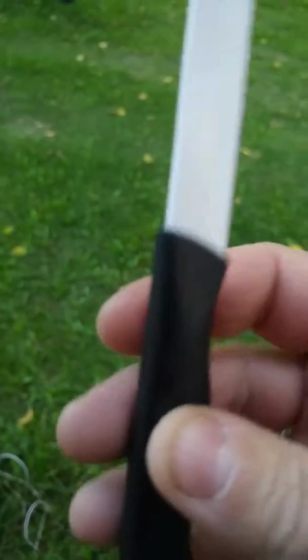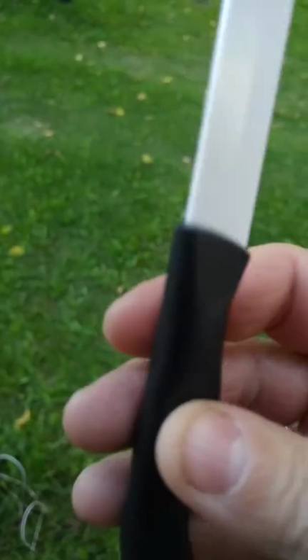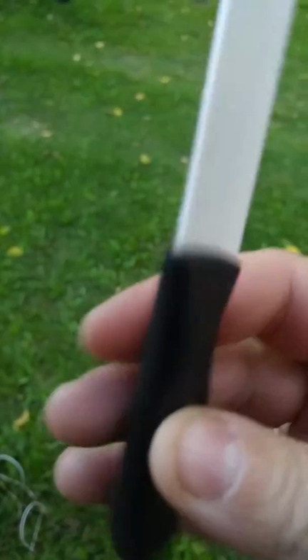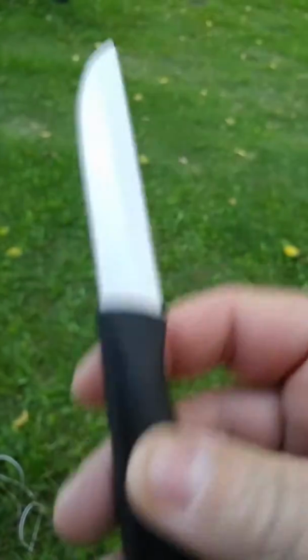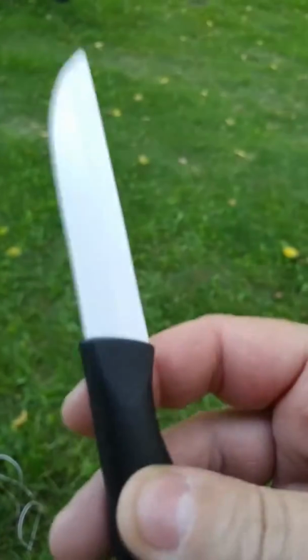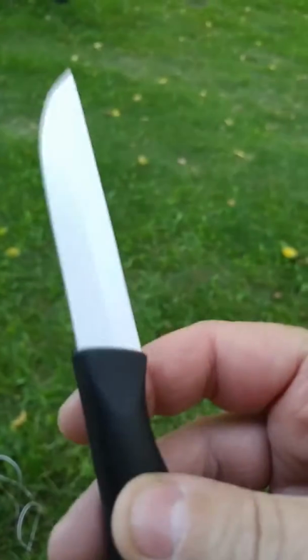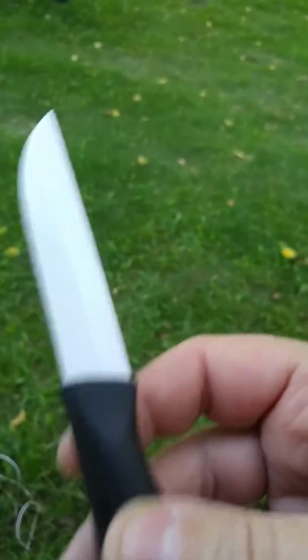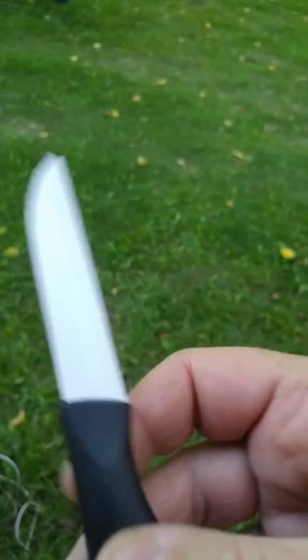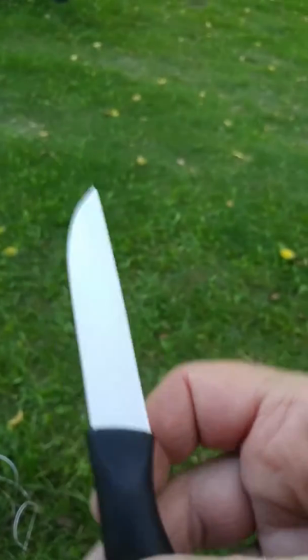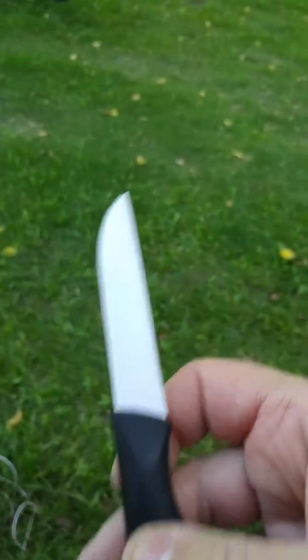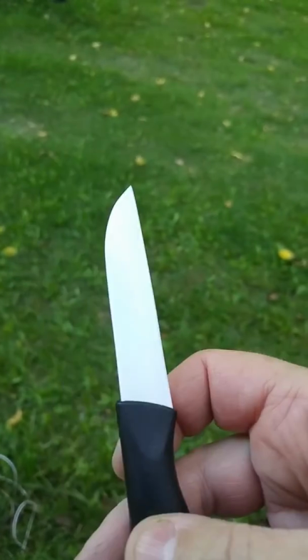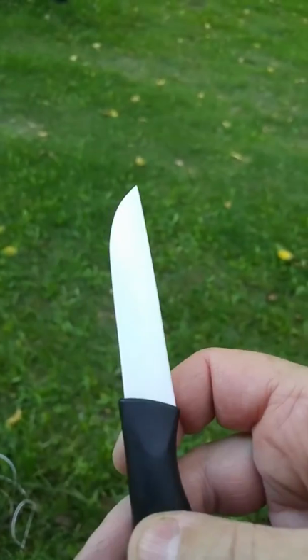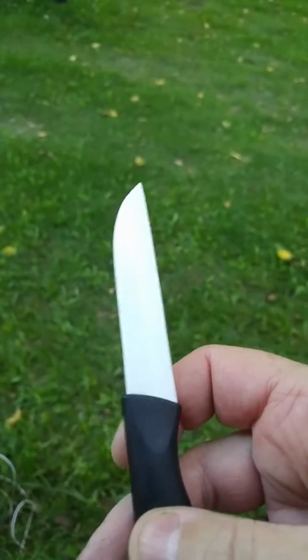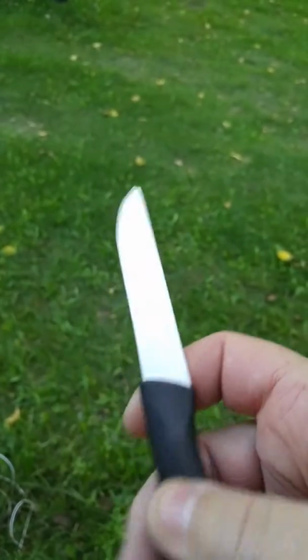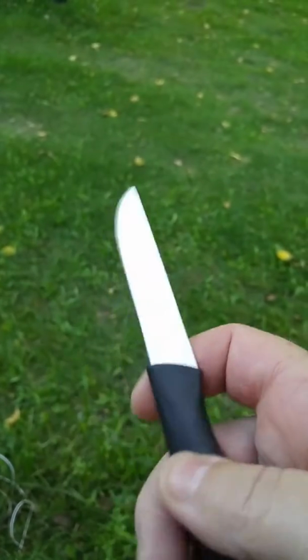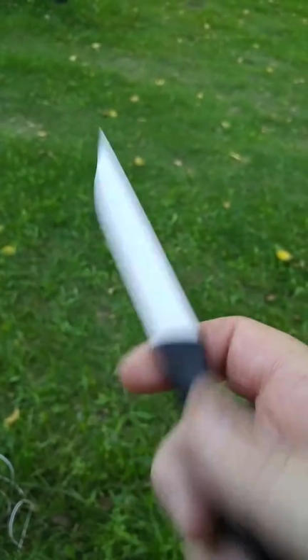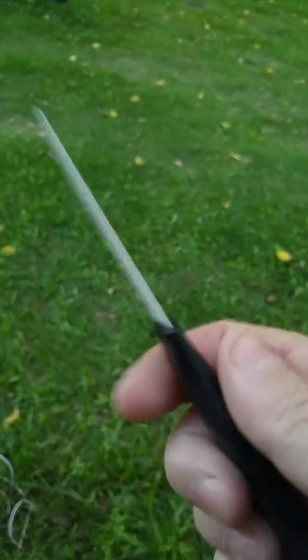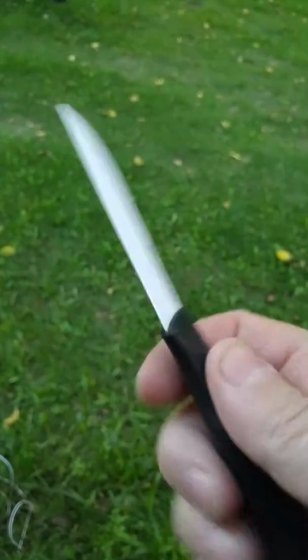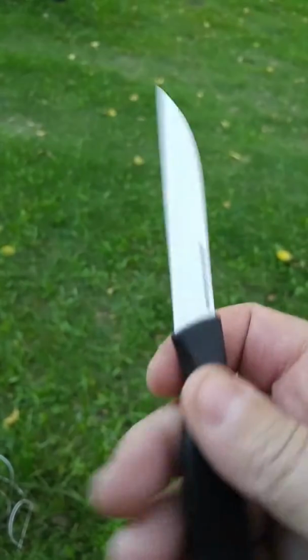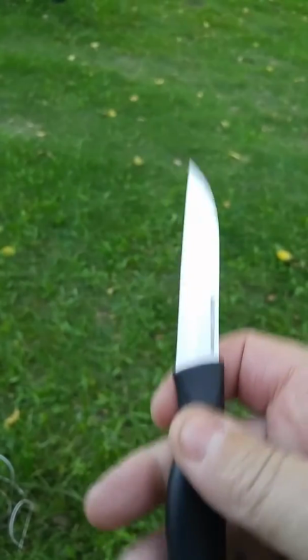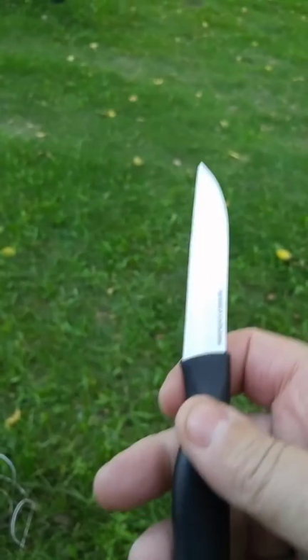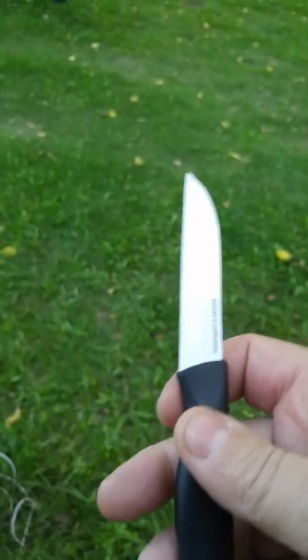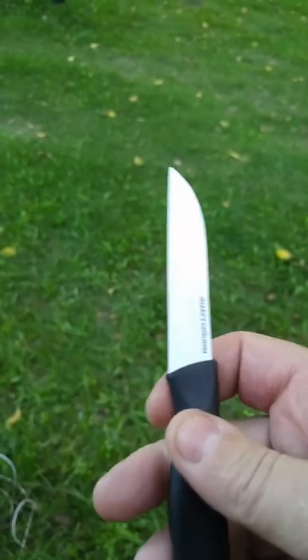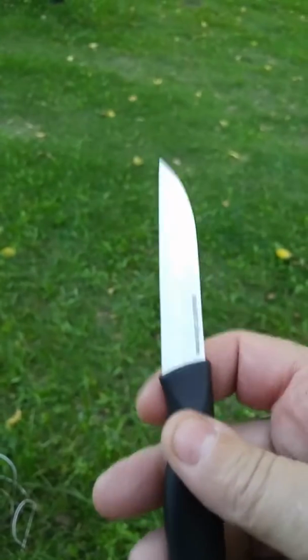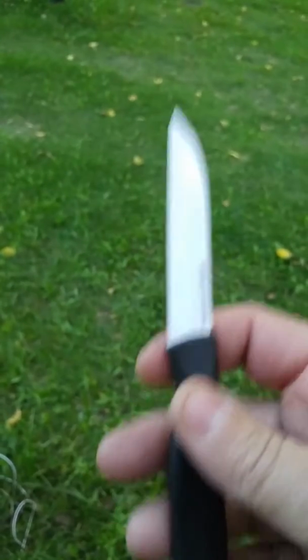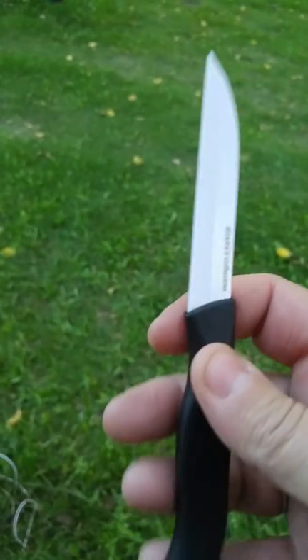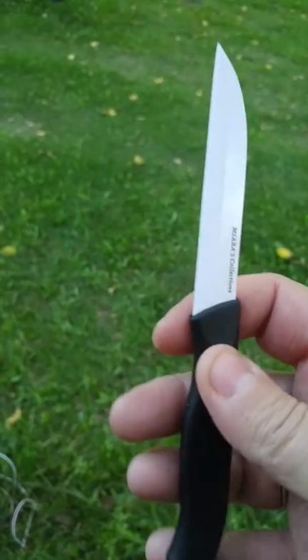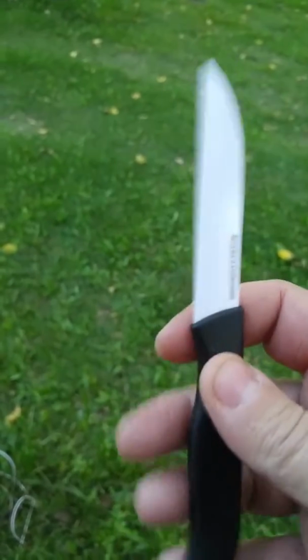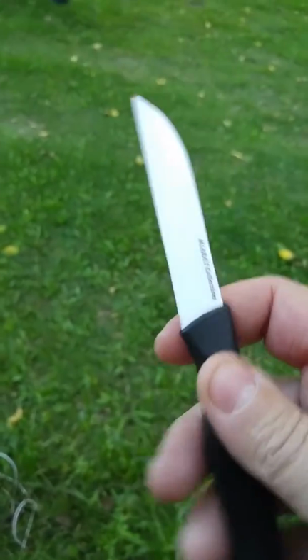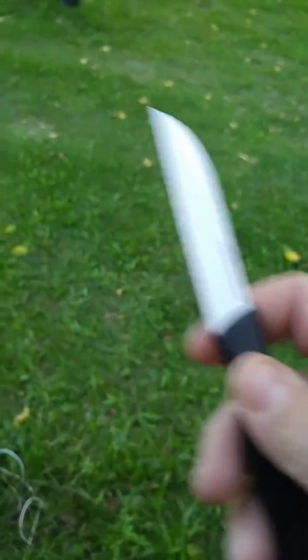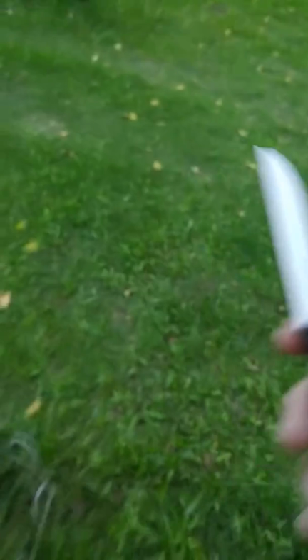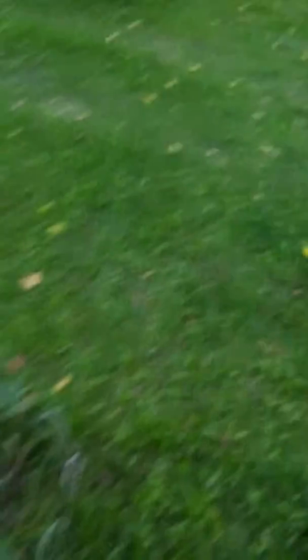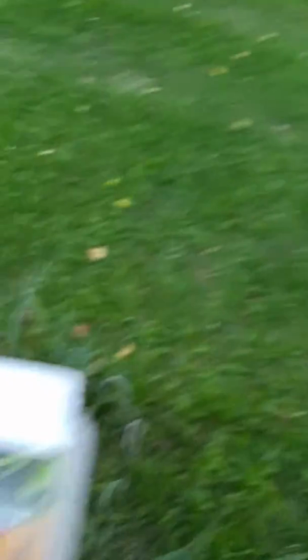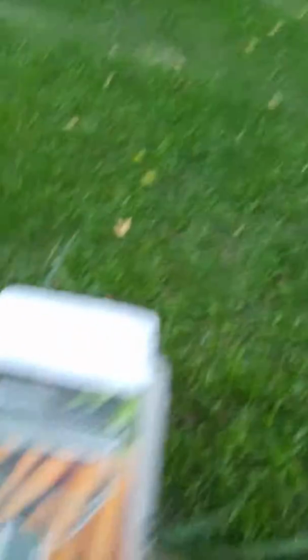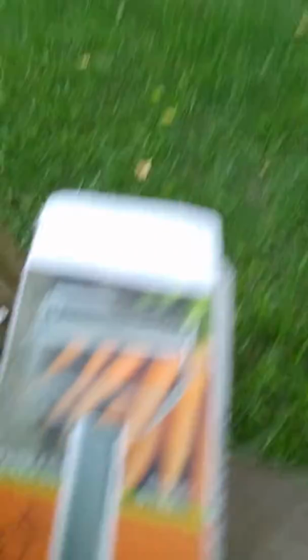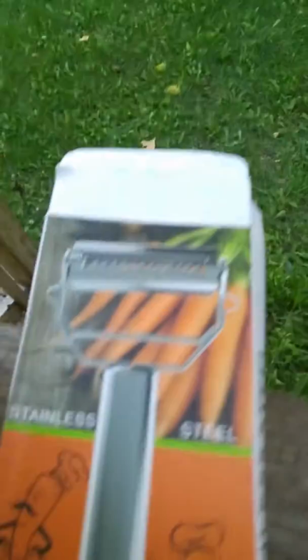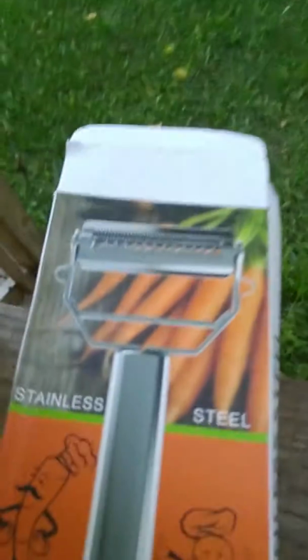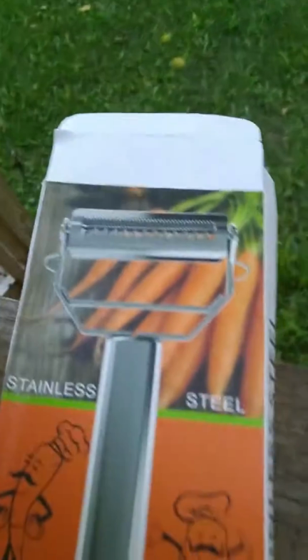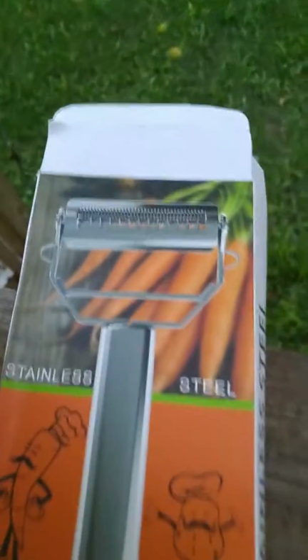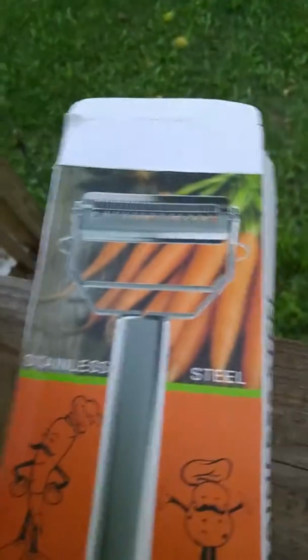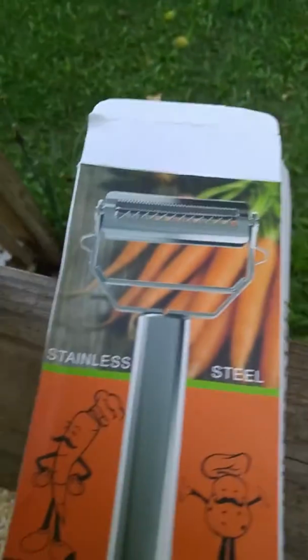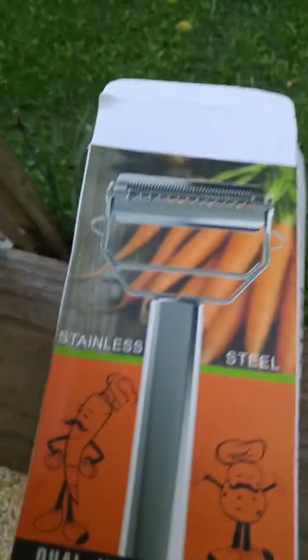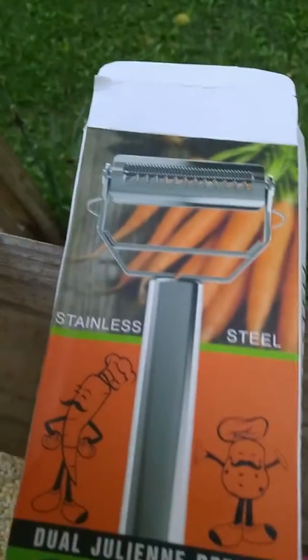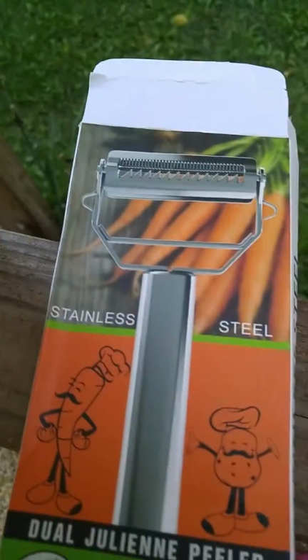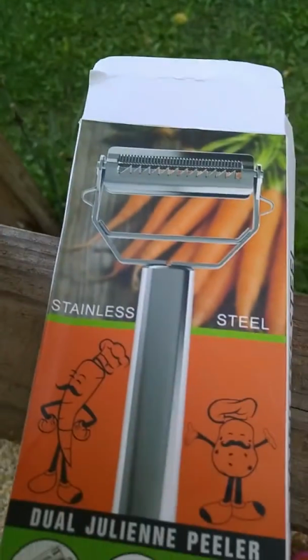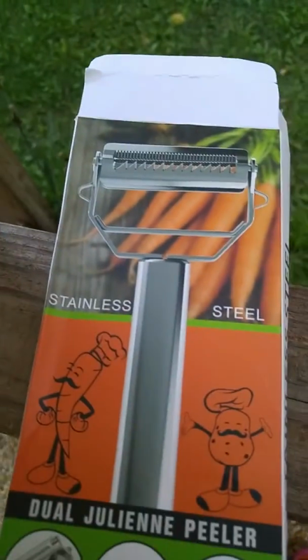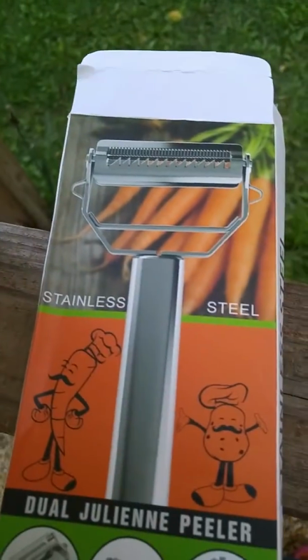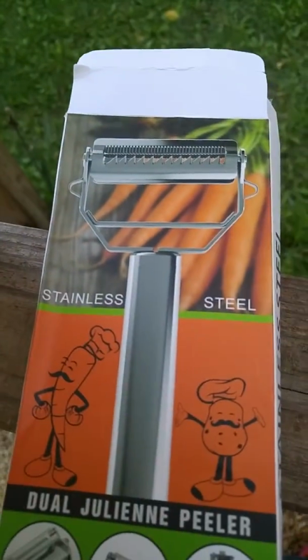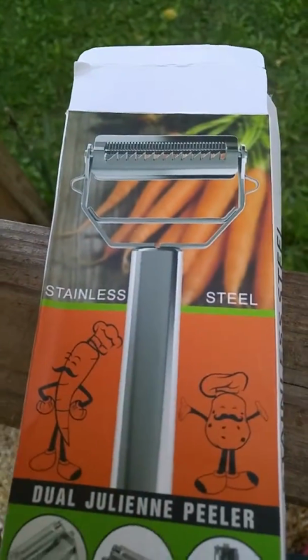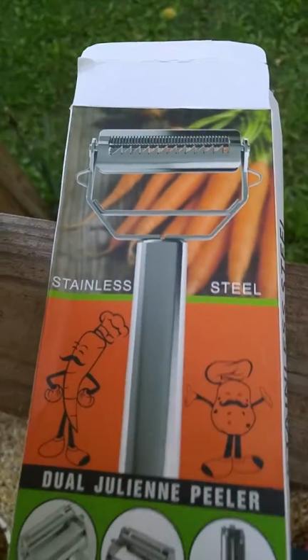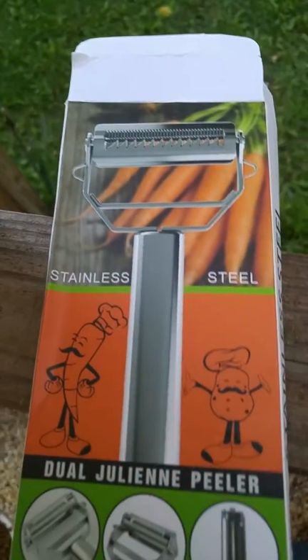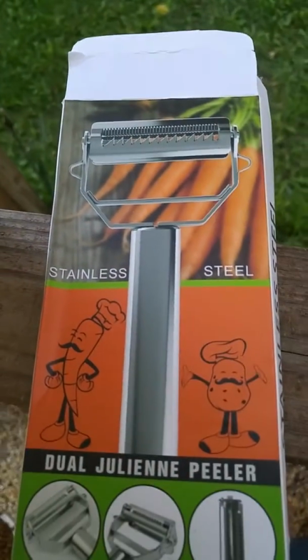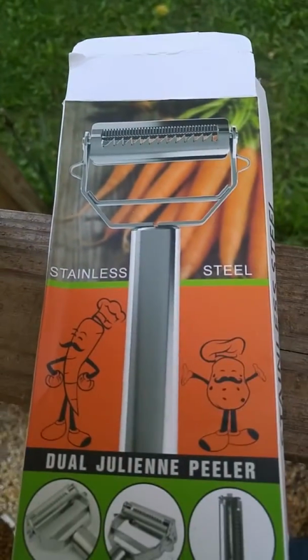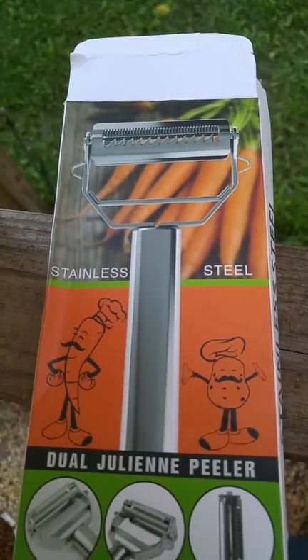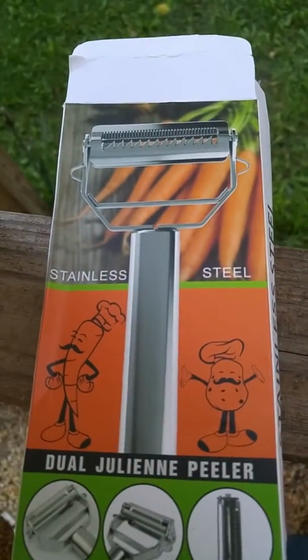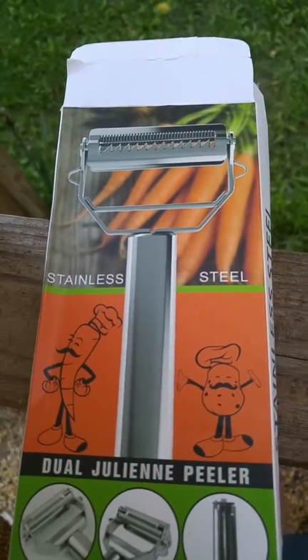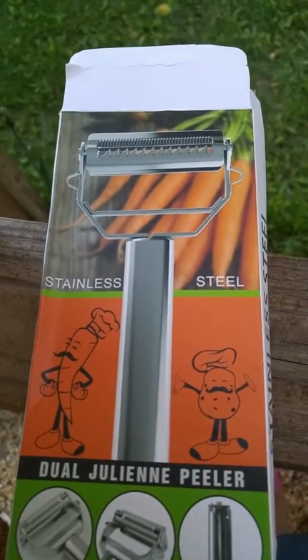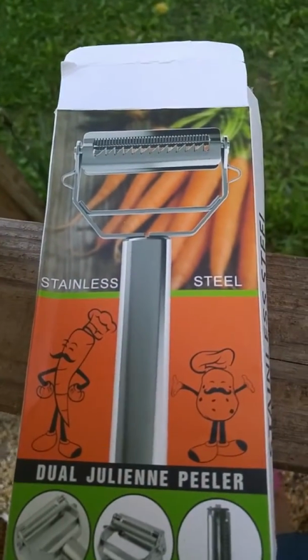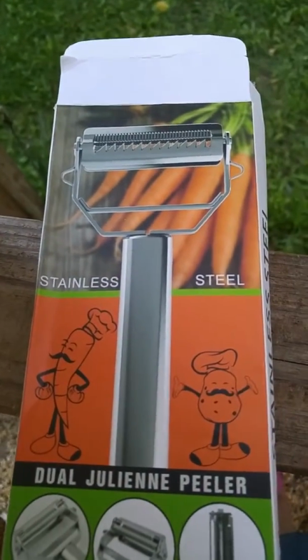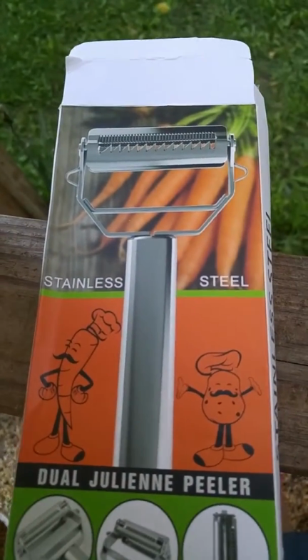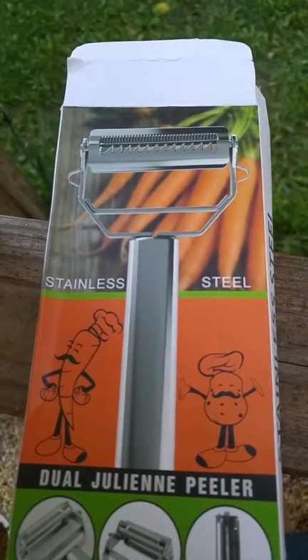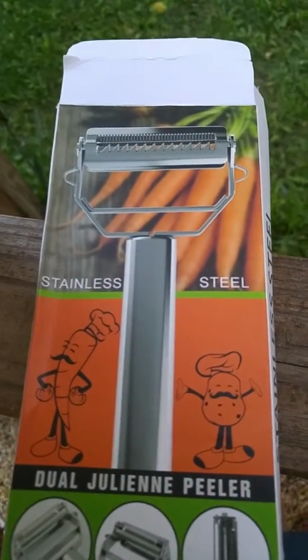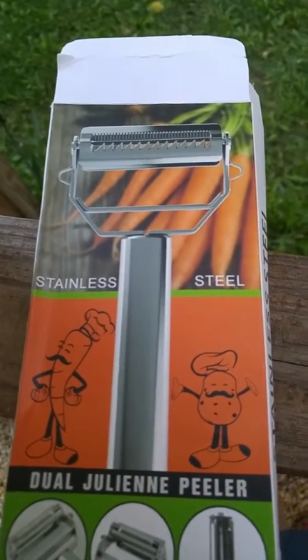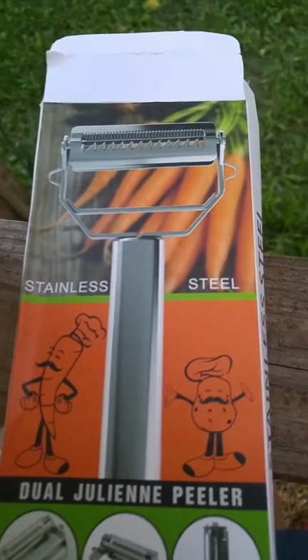So if you're looking for an all-around kitchen gadget with a fun bonus, this is the one you're going to want. Thanks for watching!